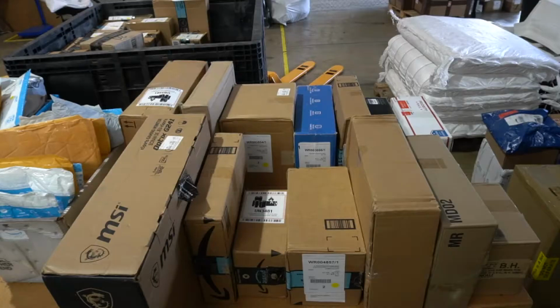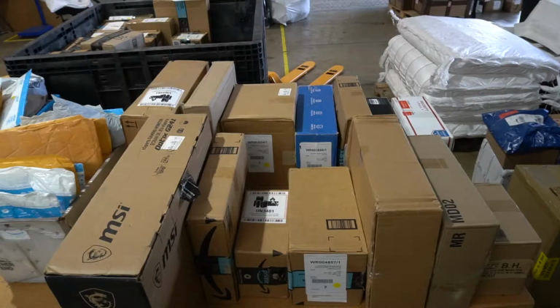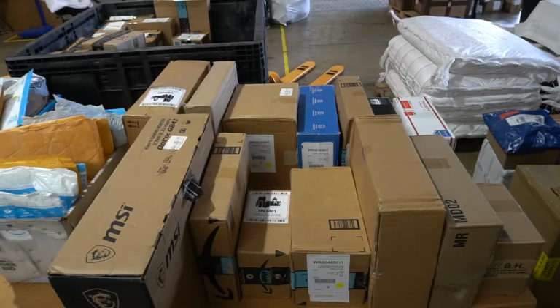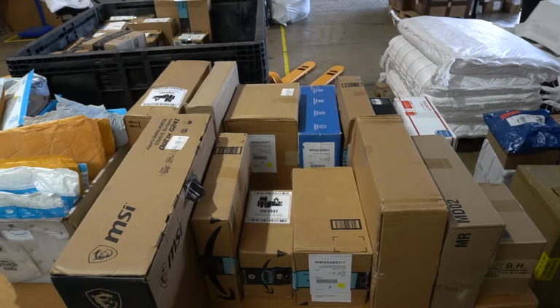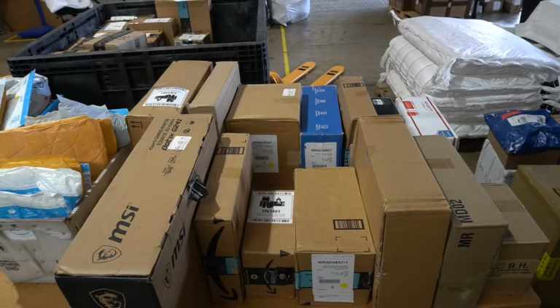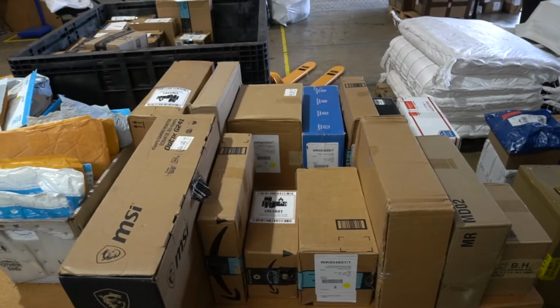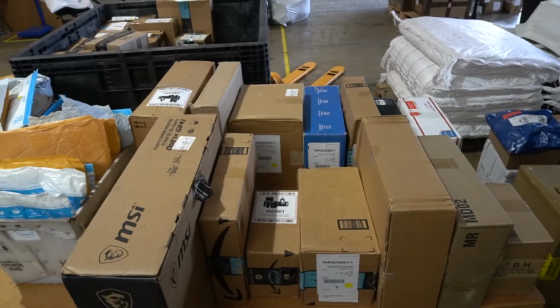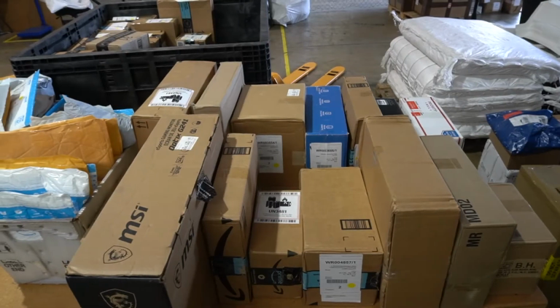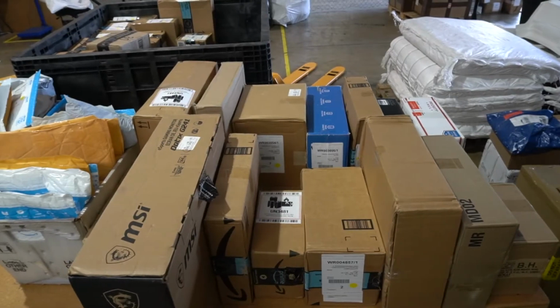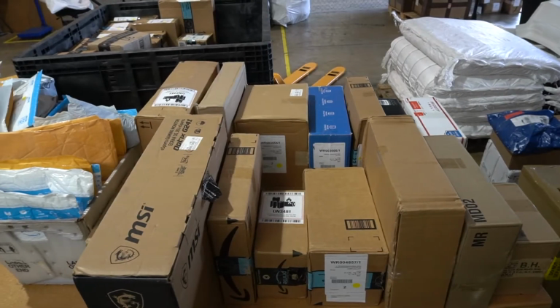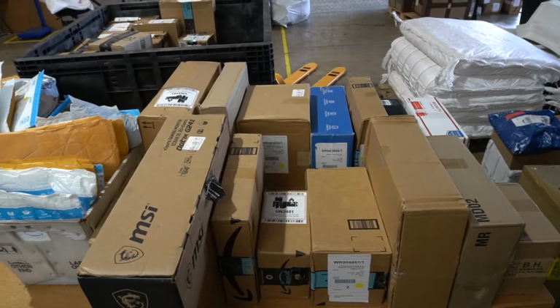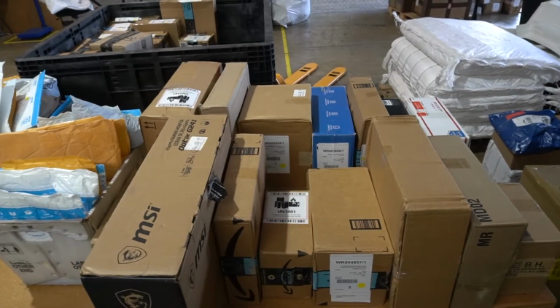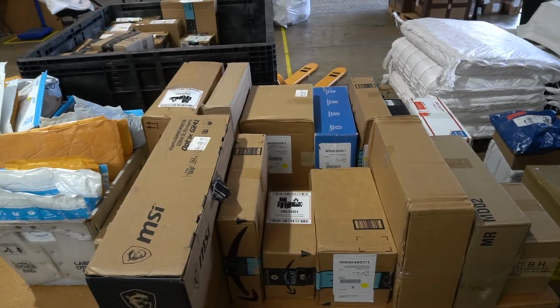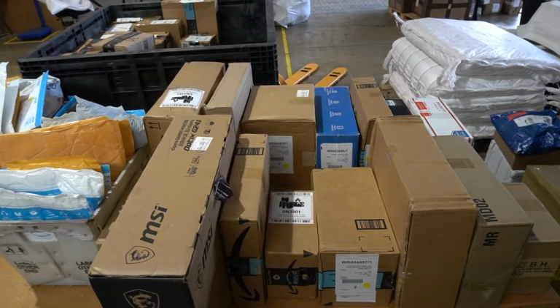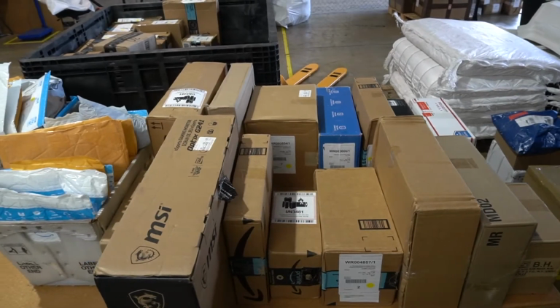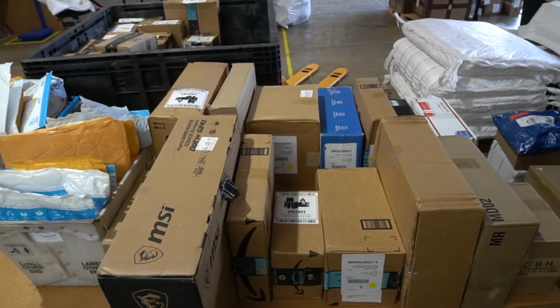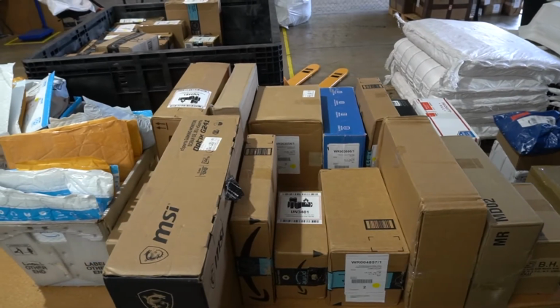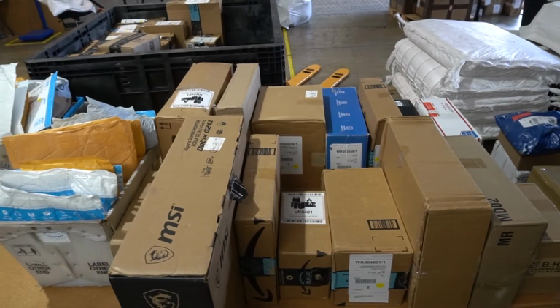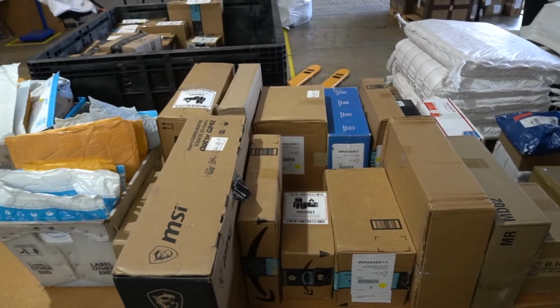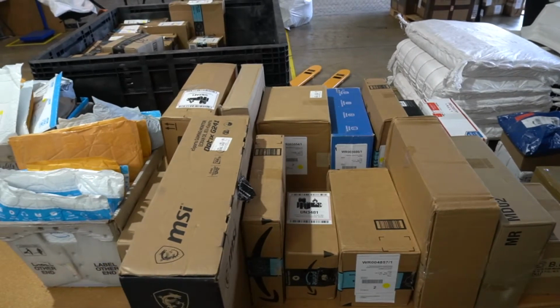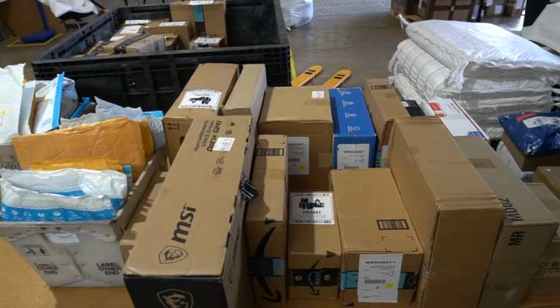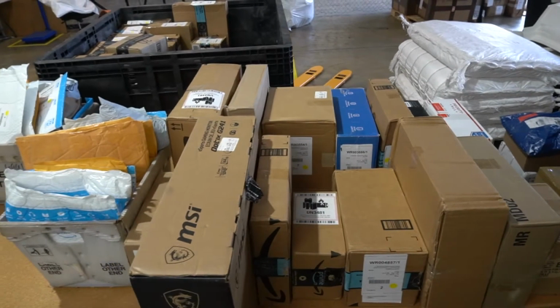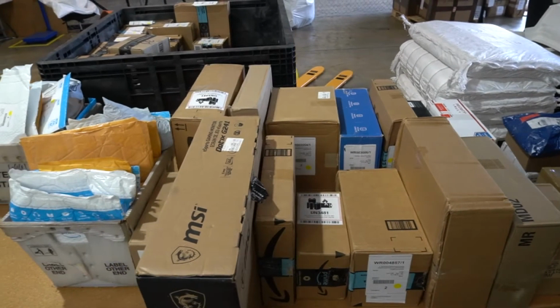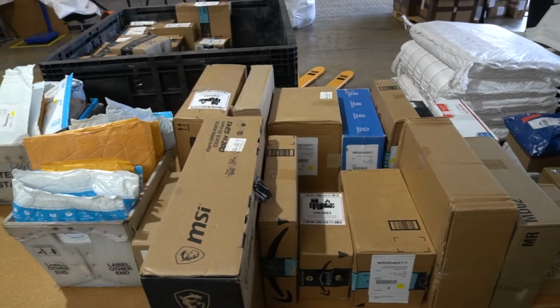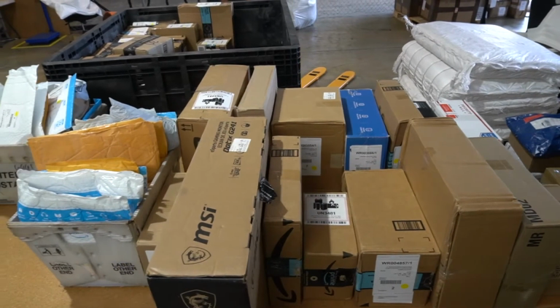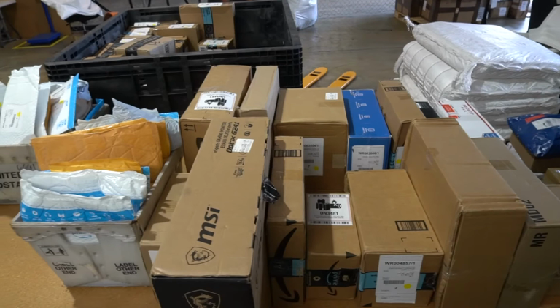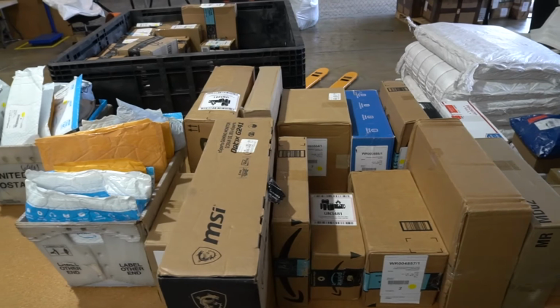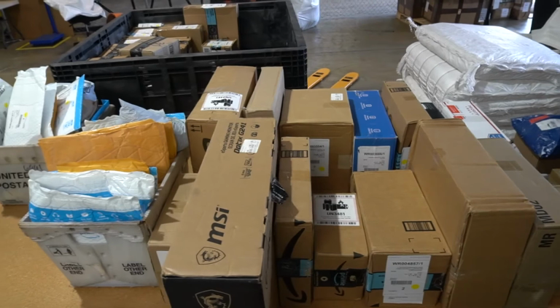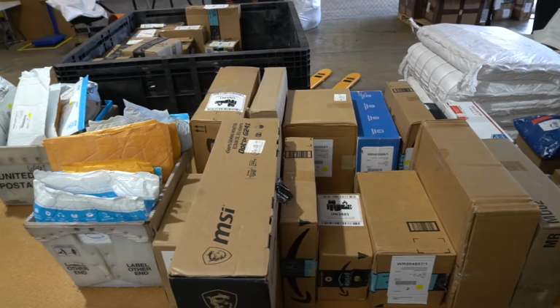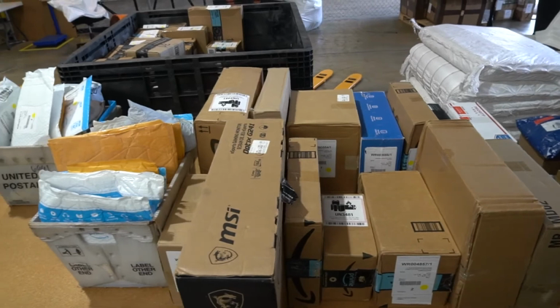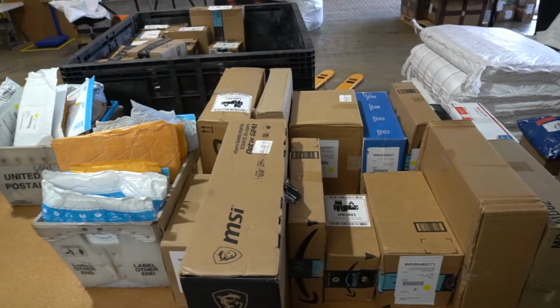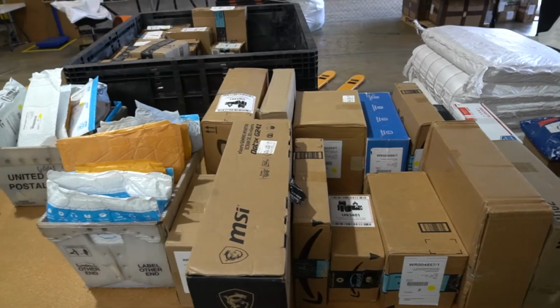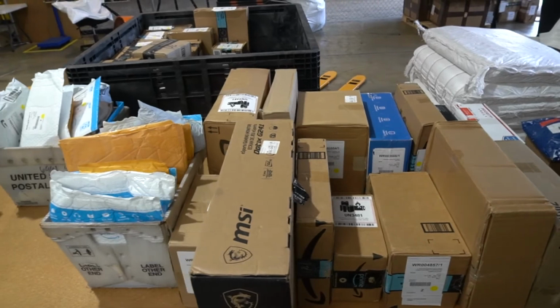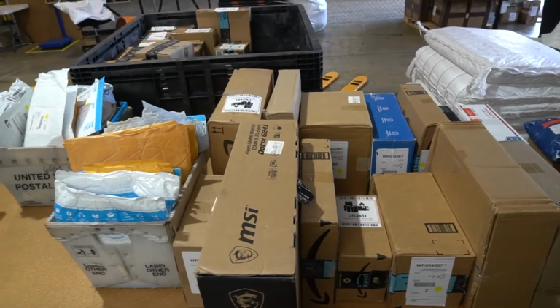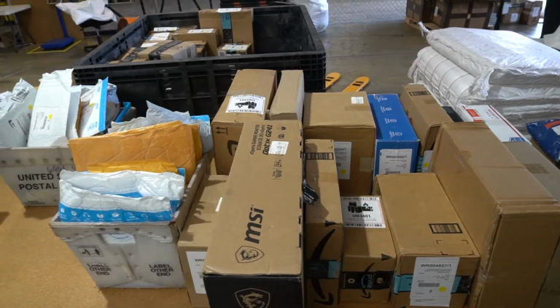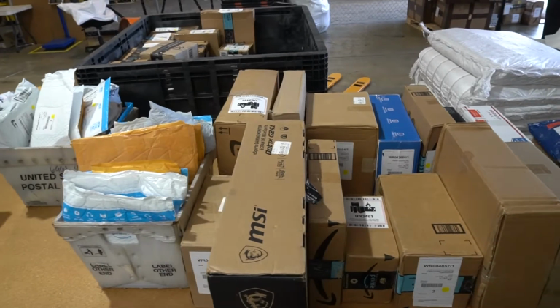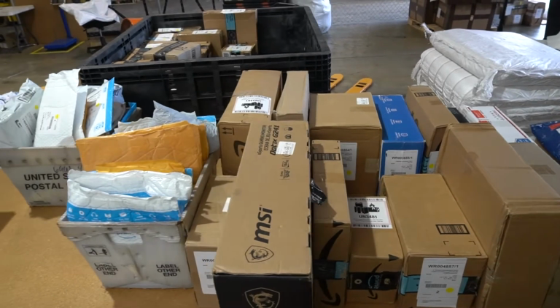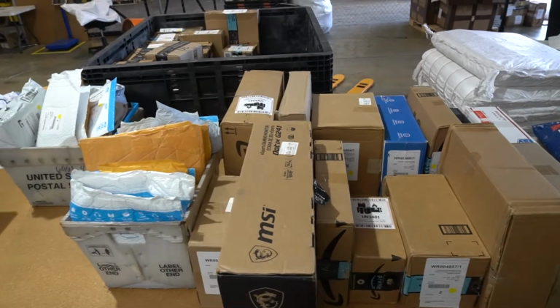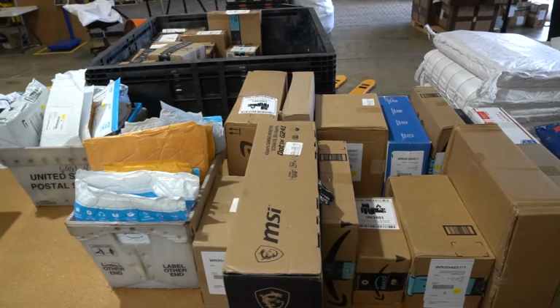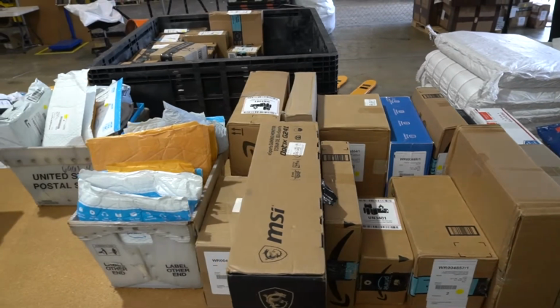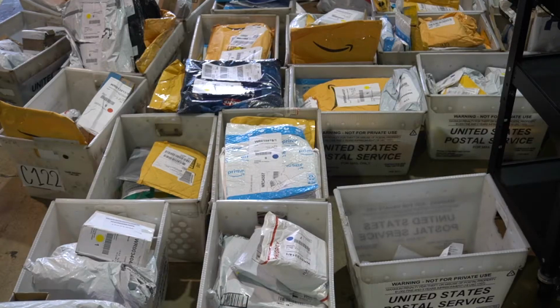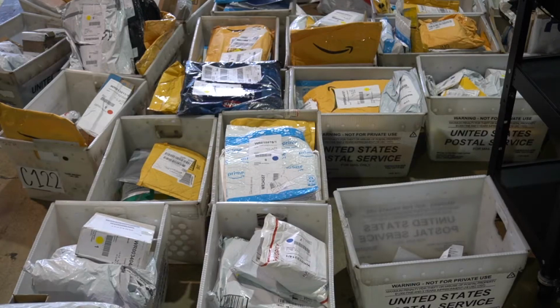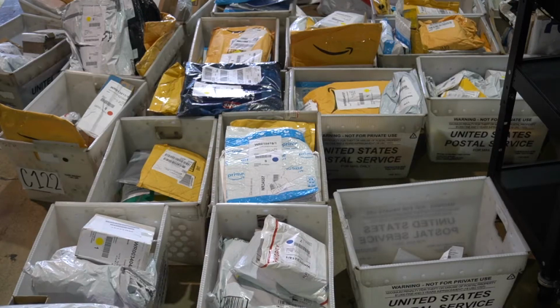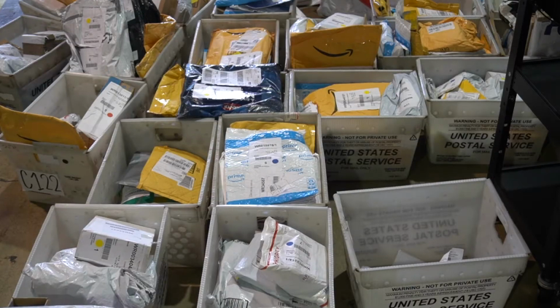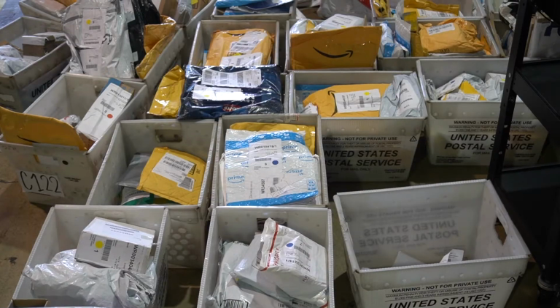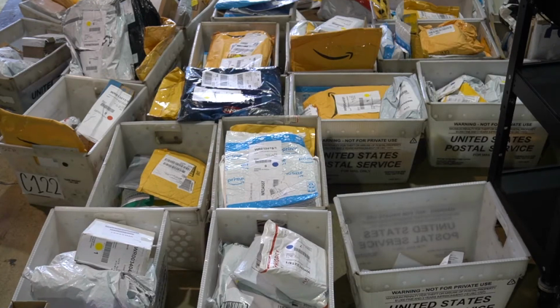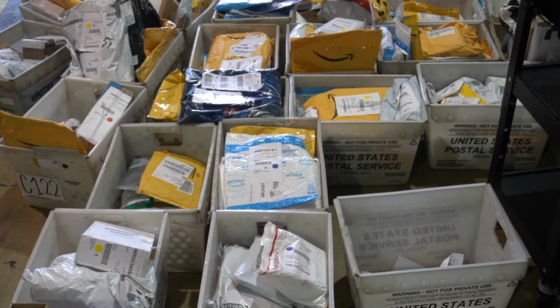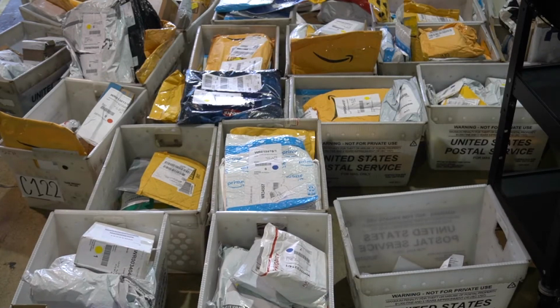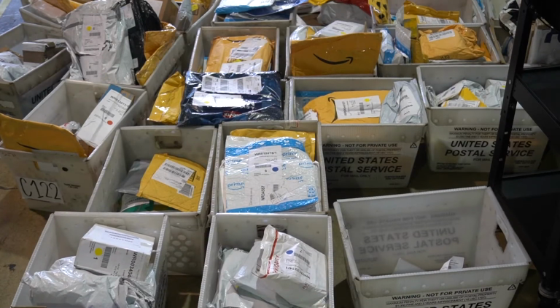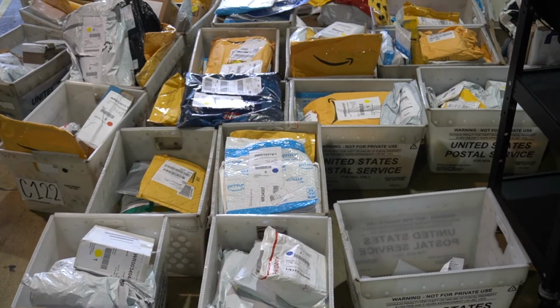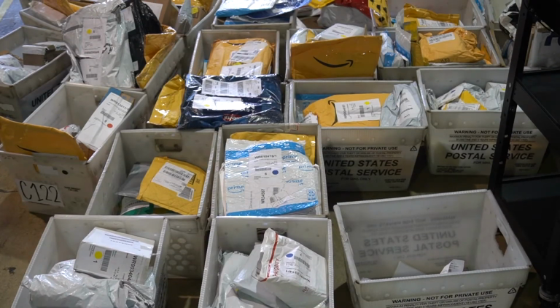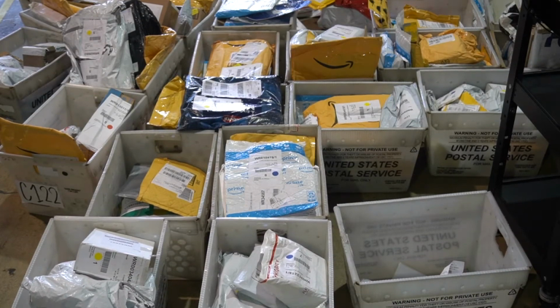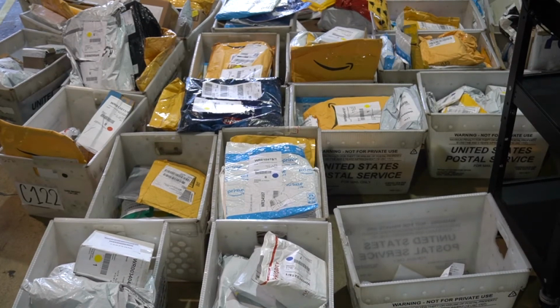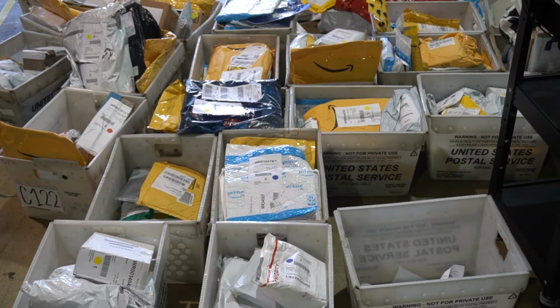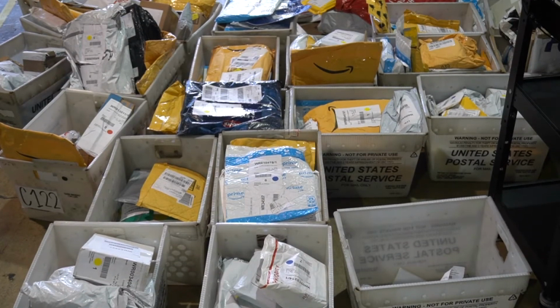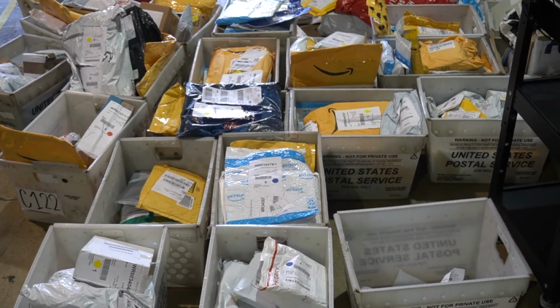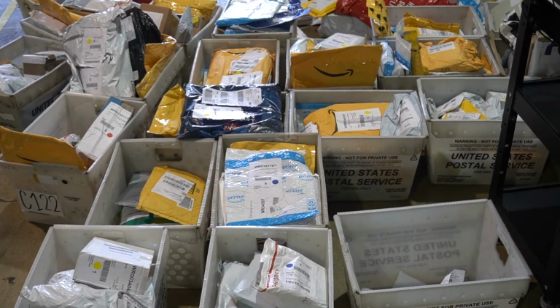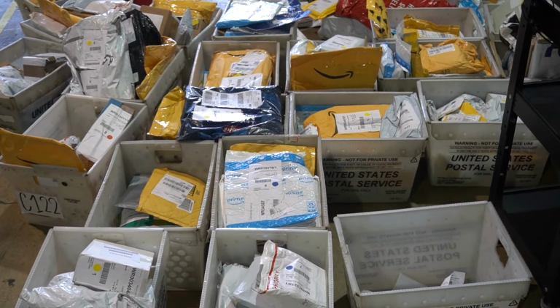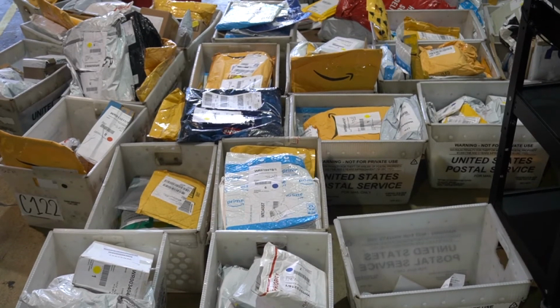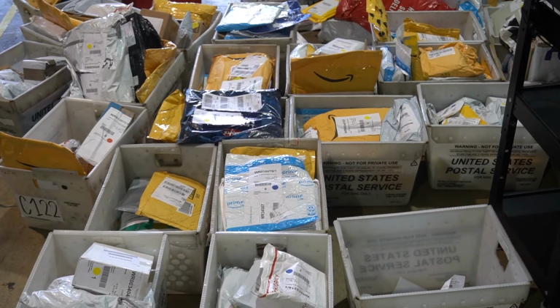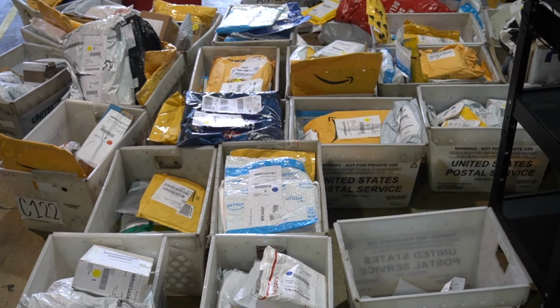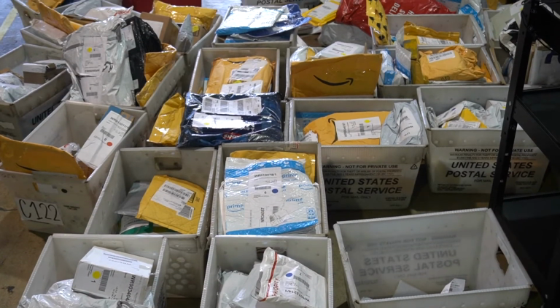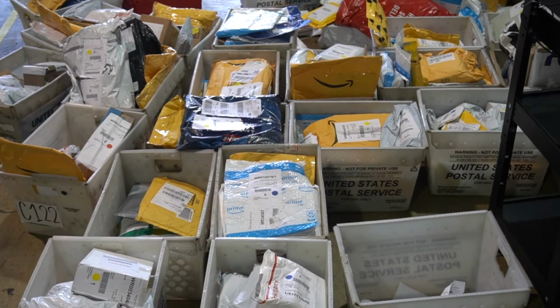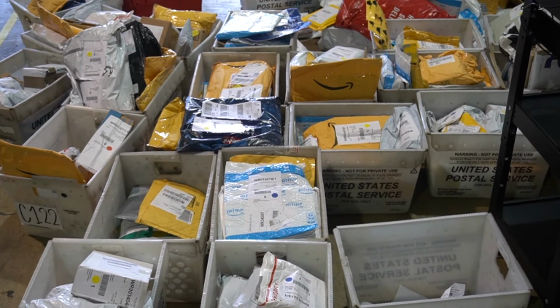Magaya helped the small package operation scale to over 20,000 packages per month. Let's take a look at how they did it.